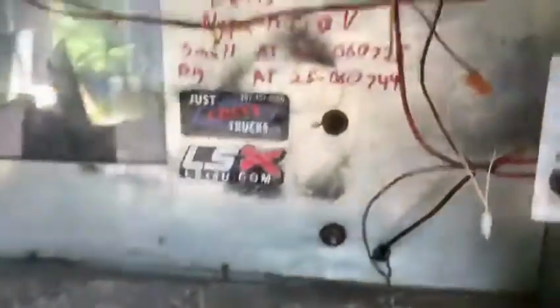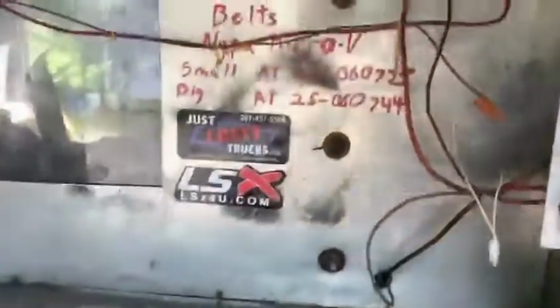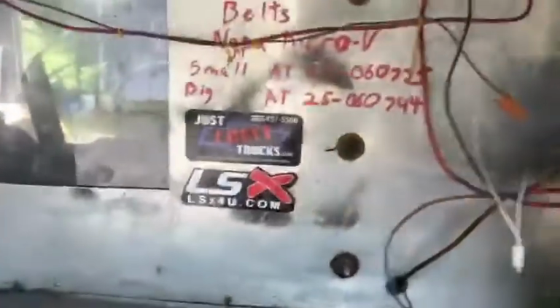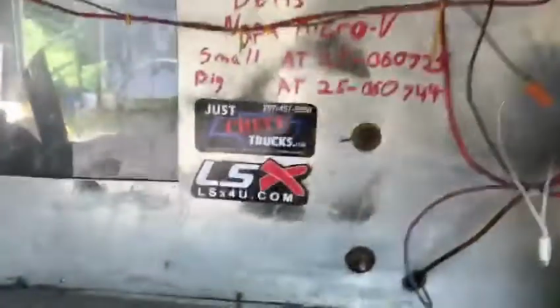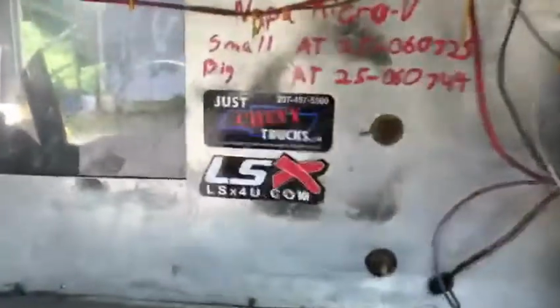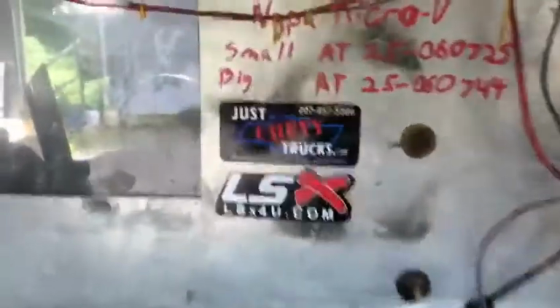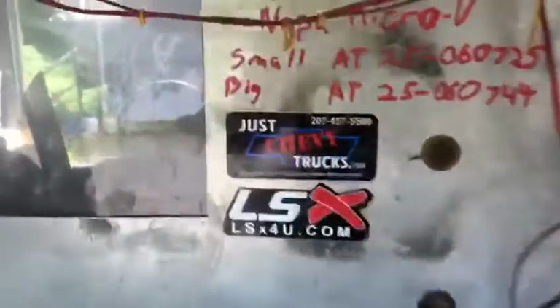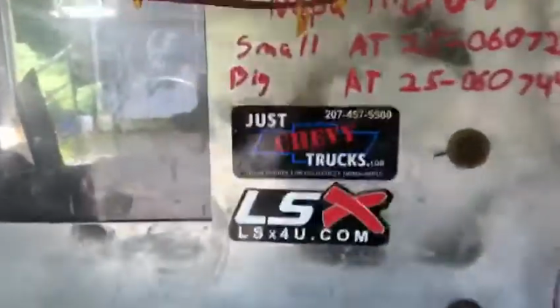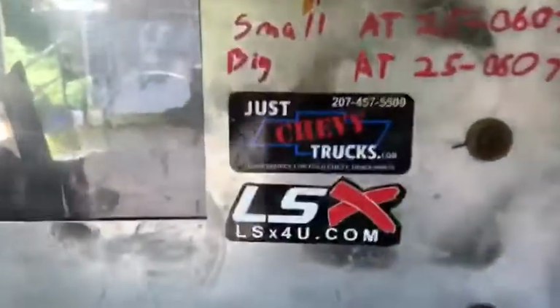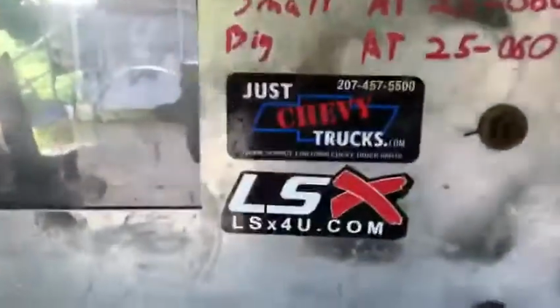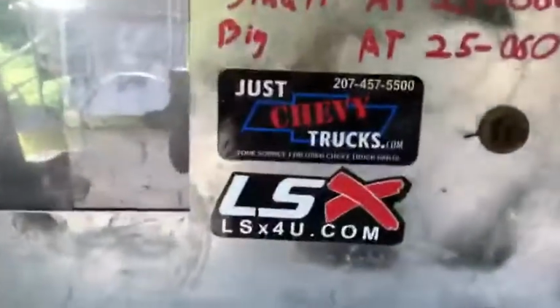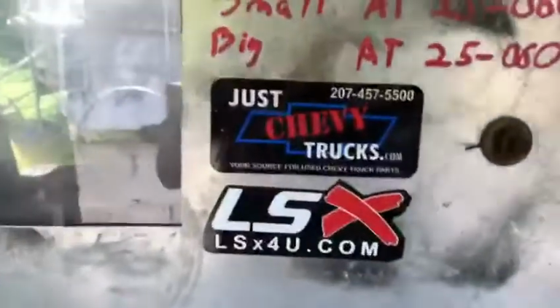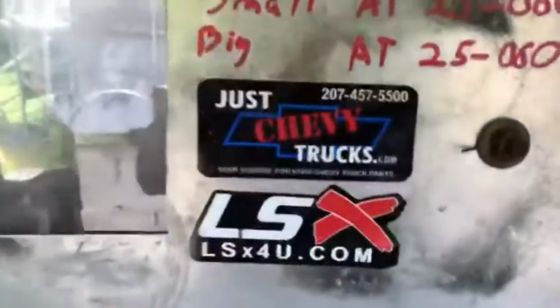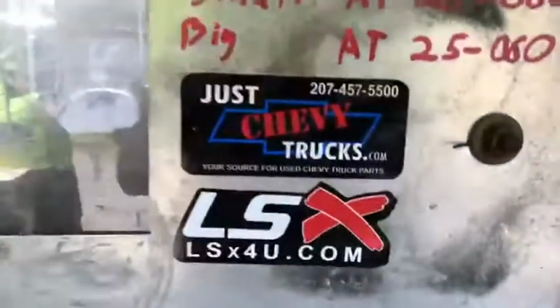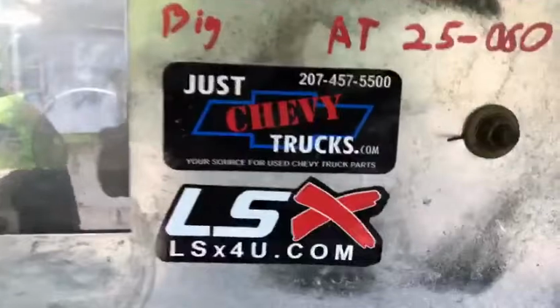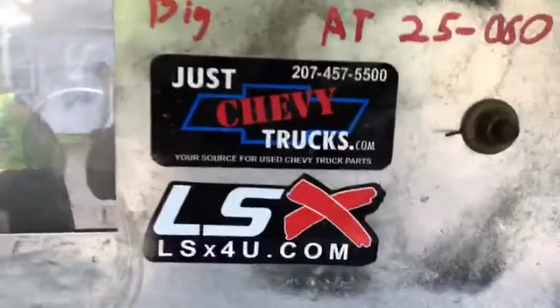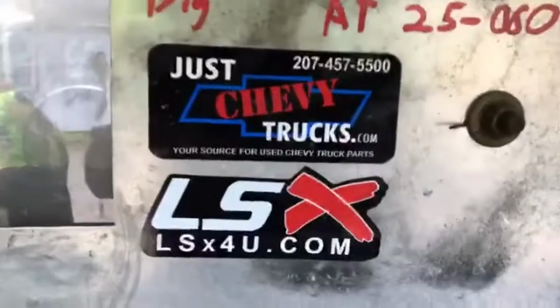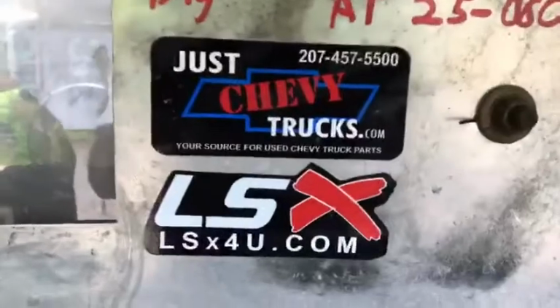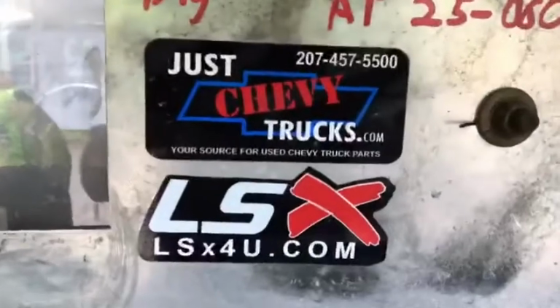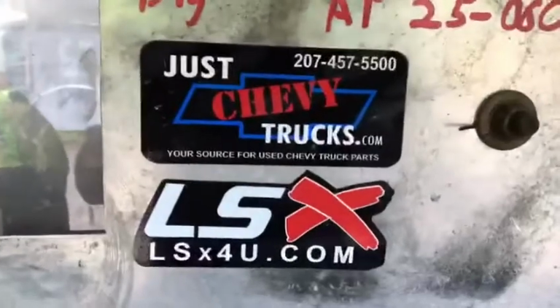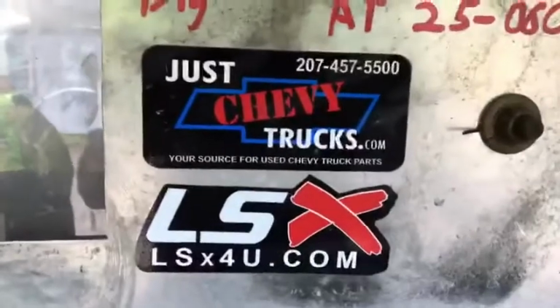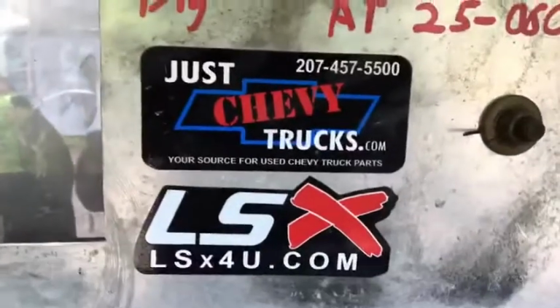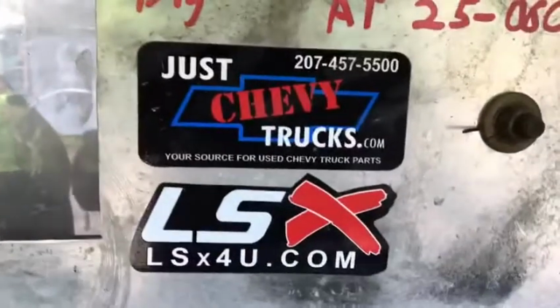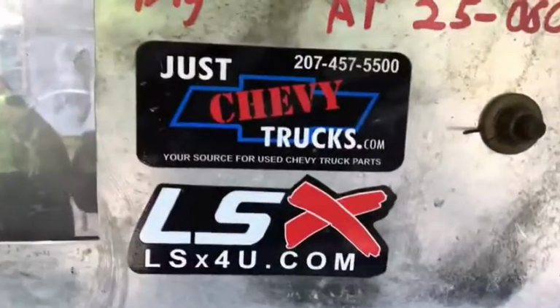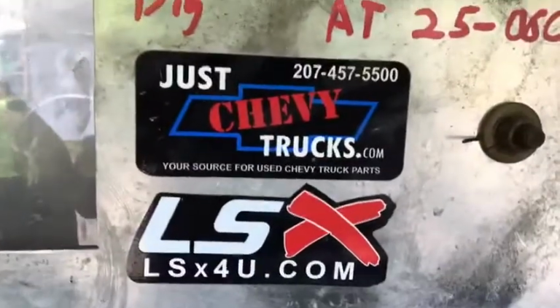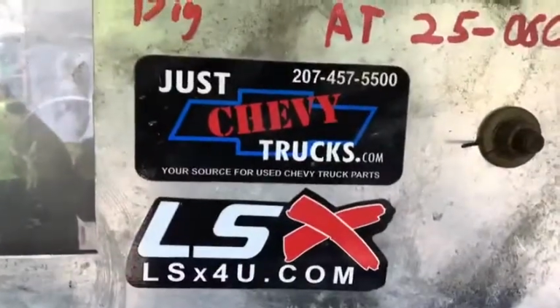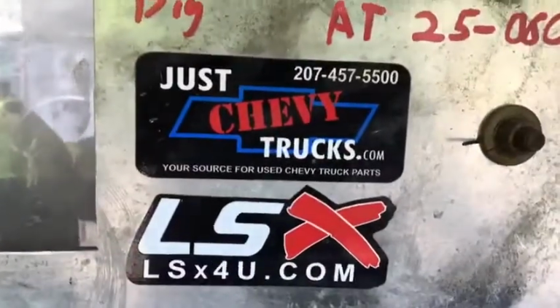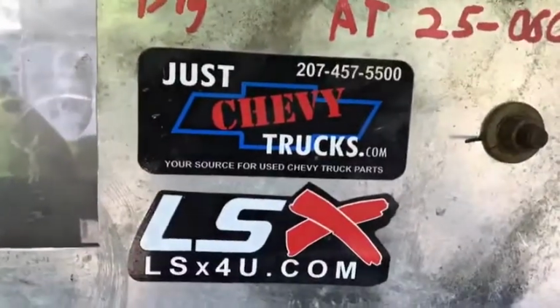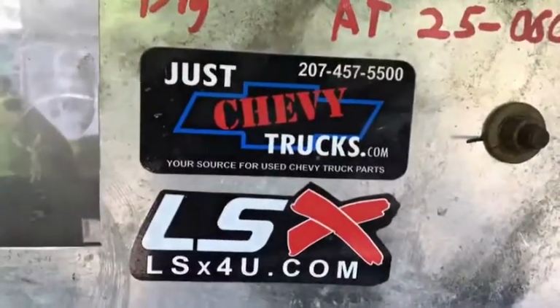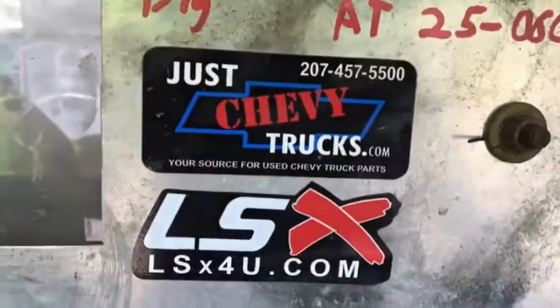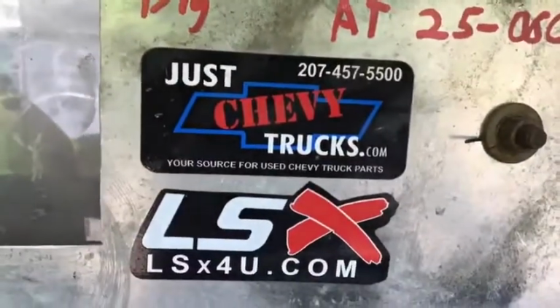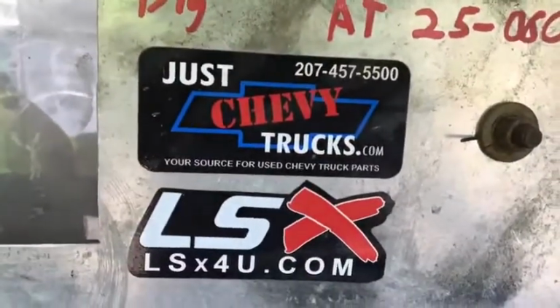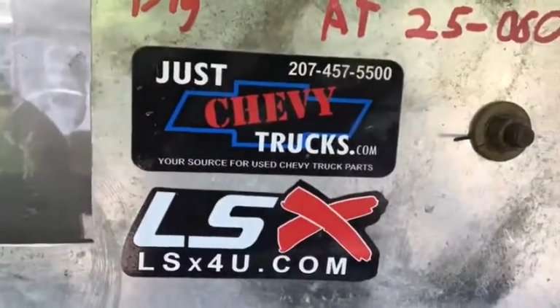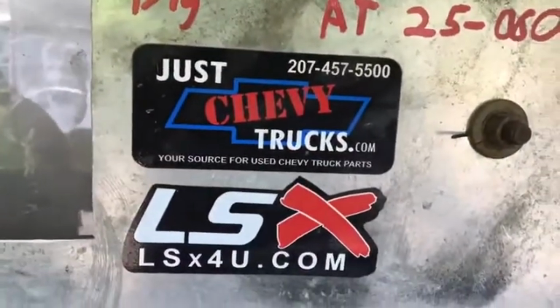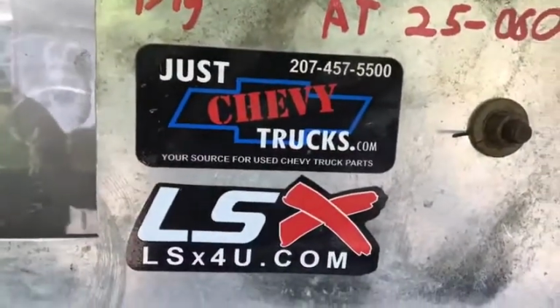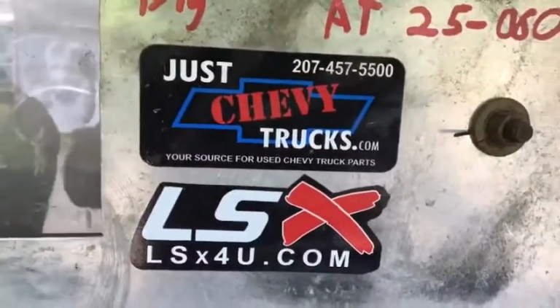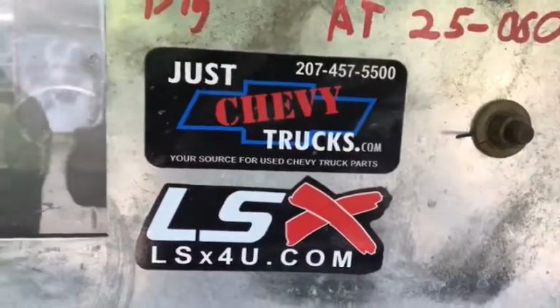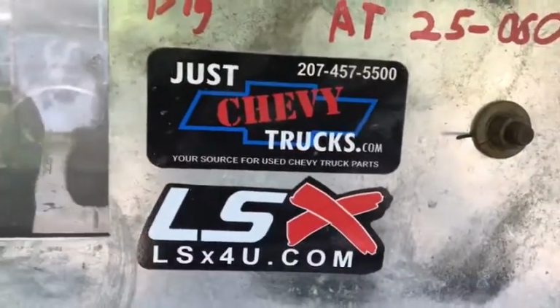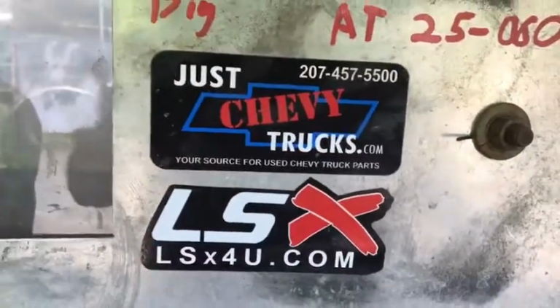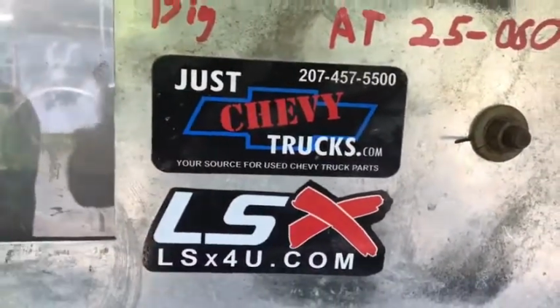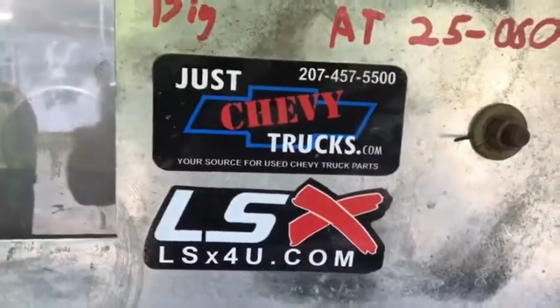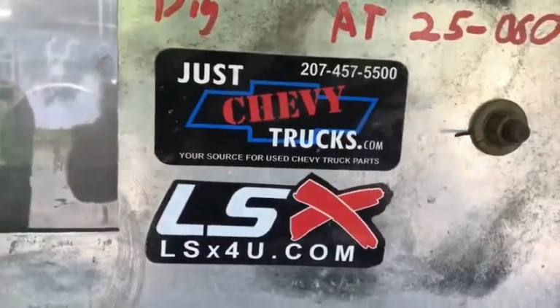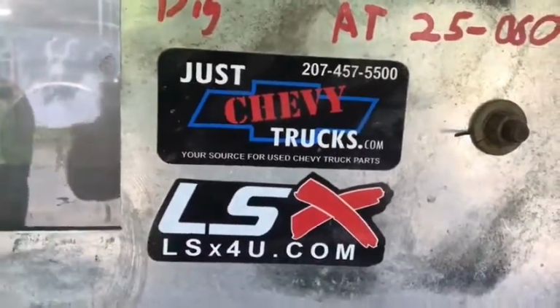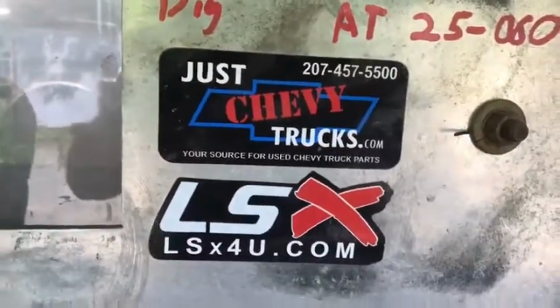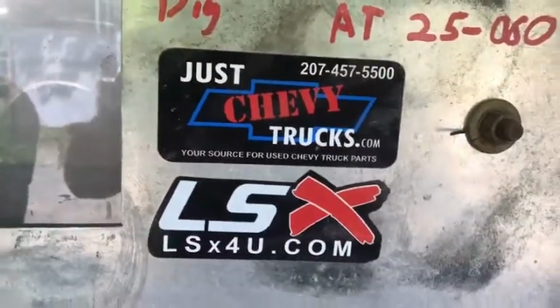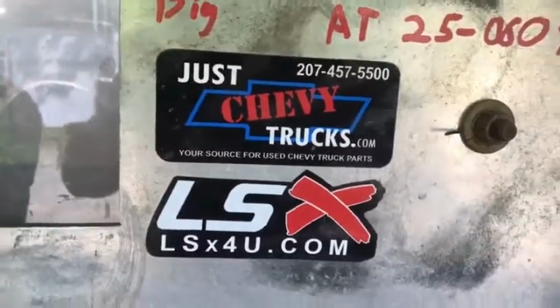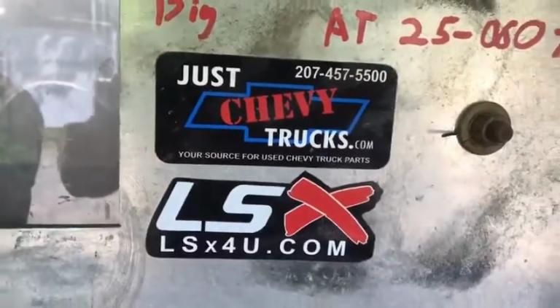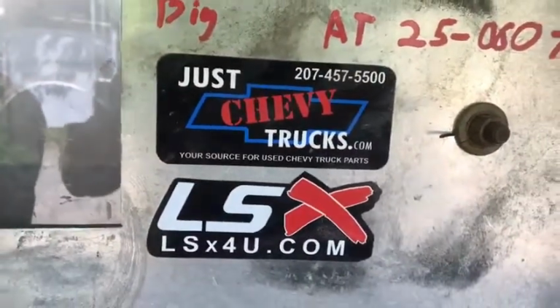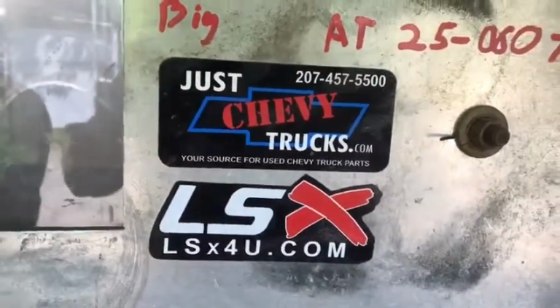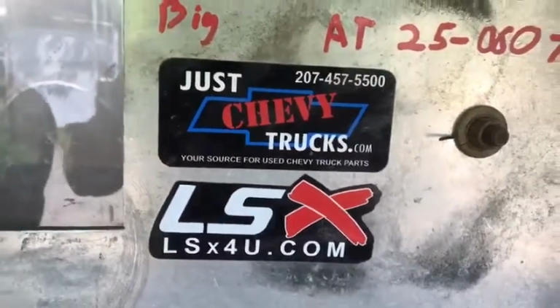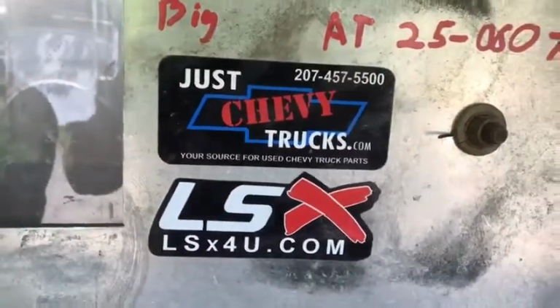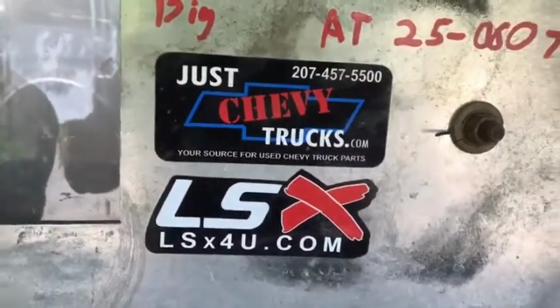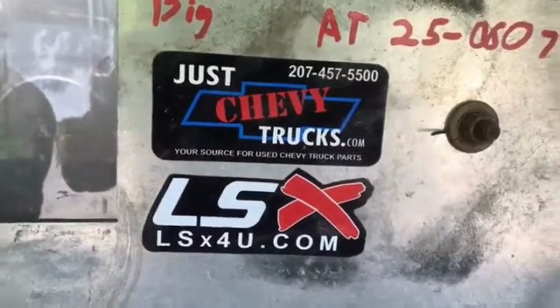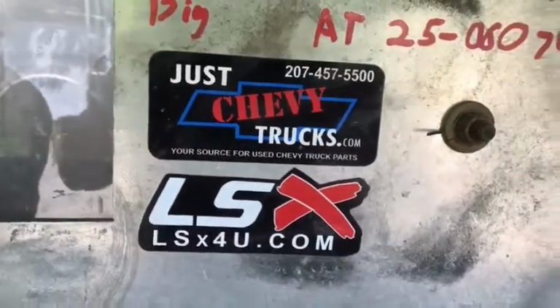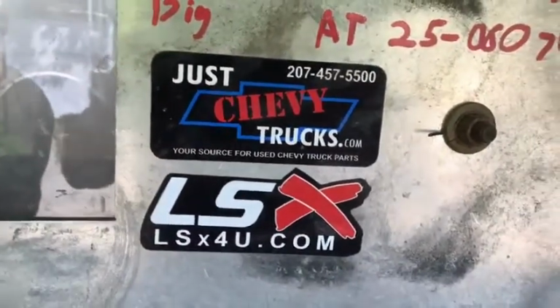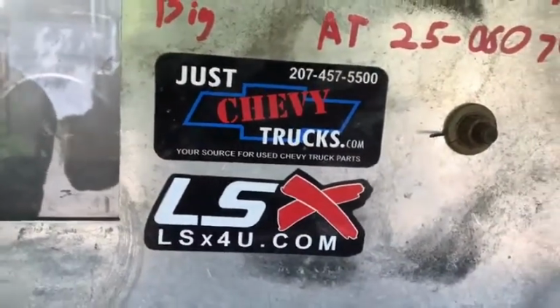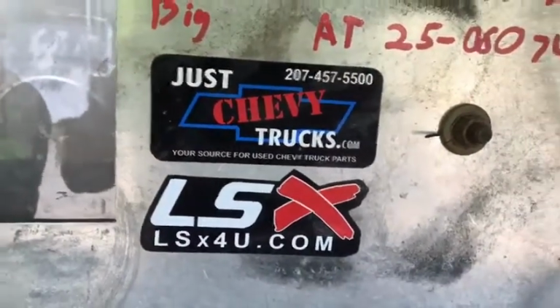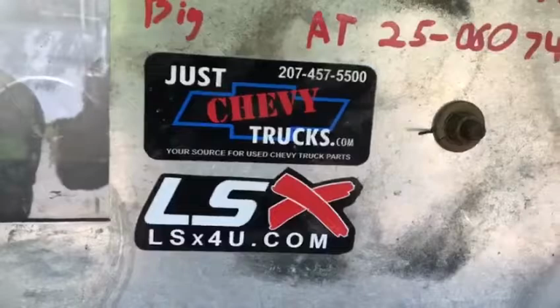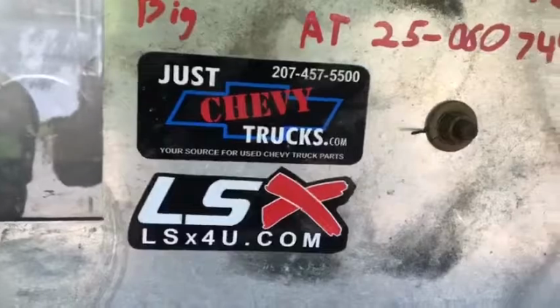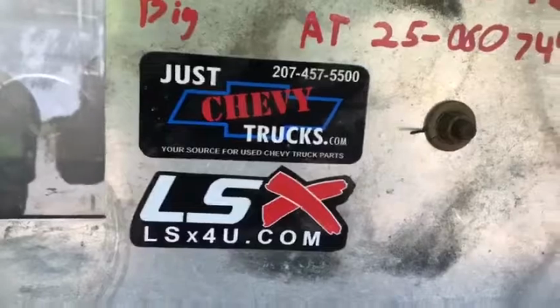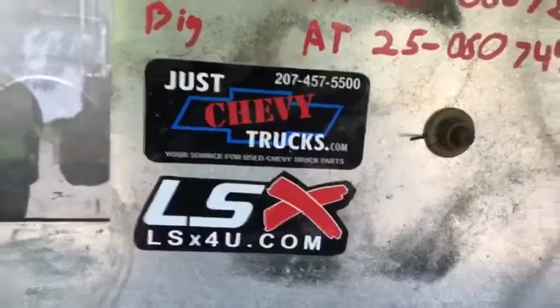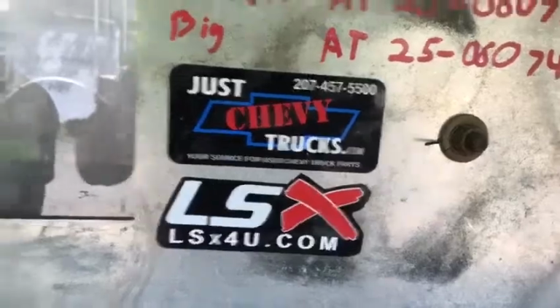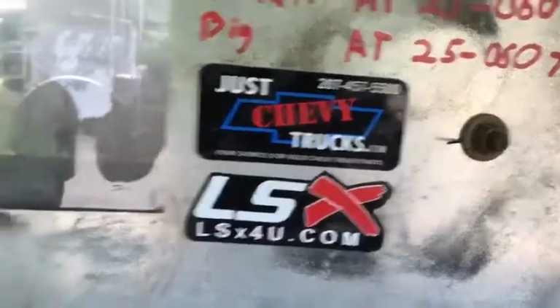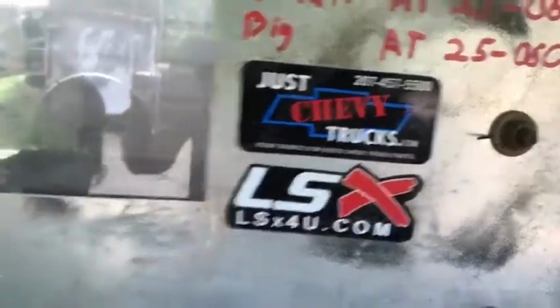Got some info for you to check out here. JustChevyTrucks.com — there's our phone number. You can also find us on the web at LSX4U.com.